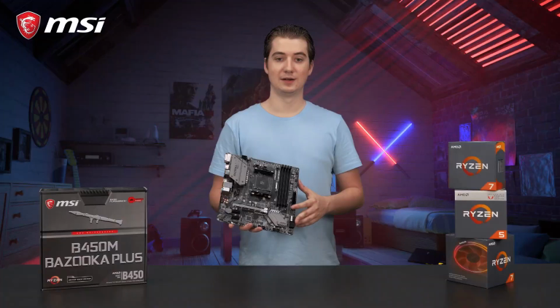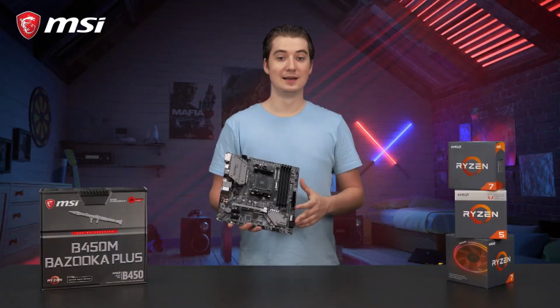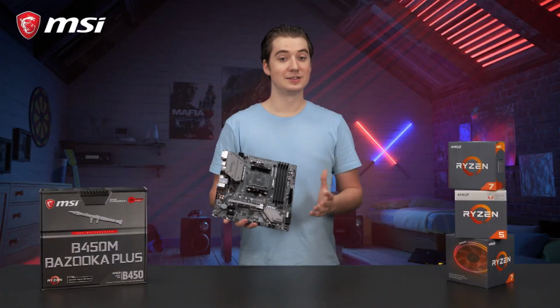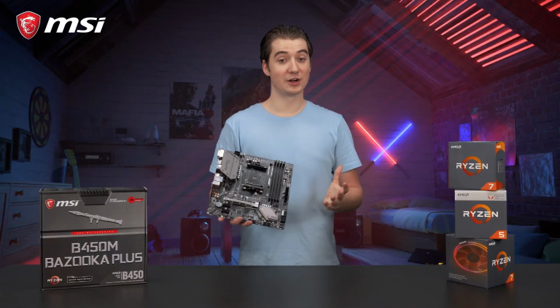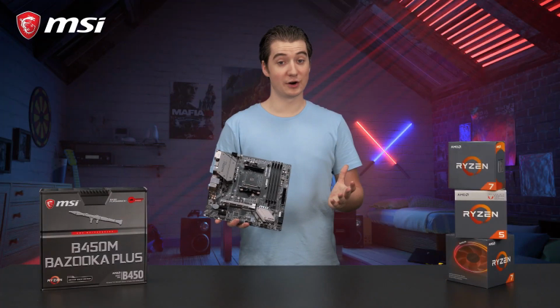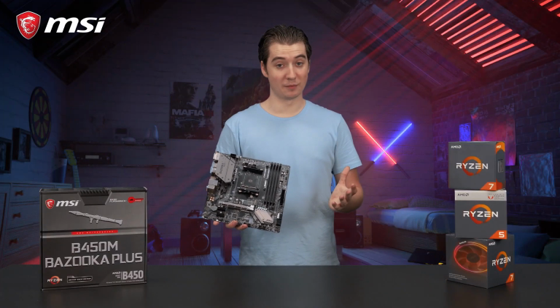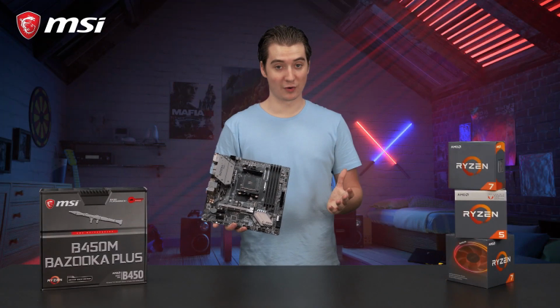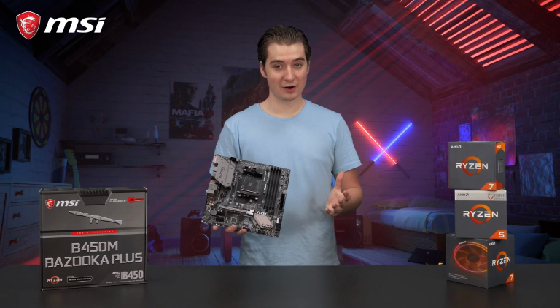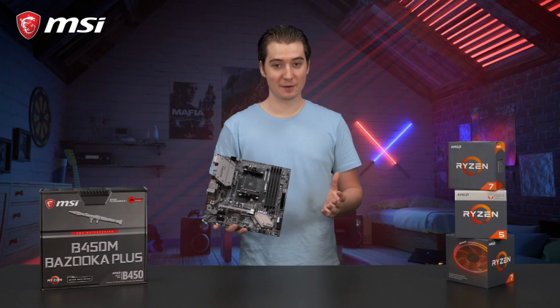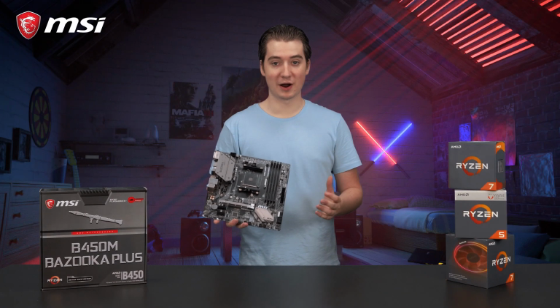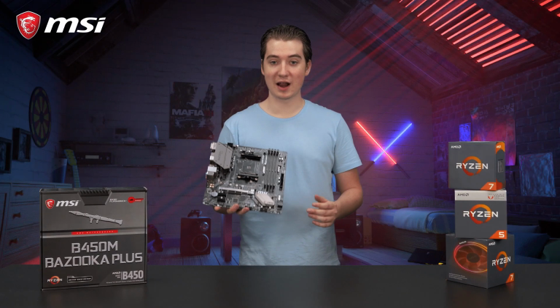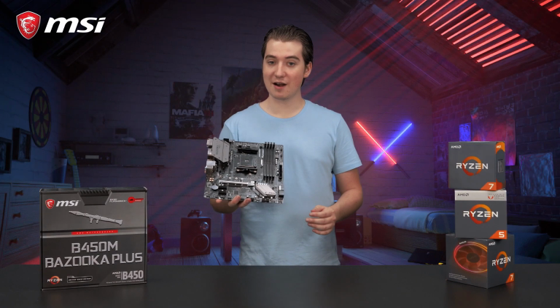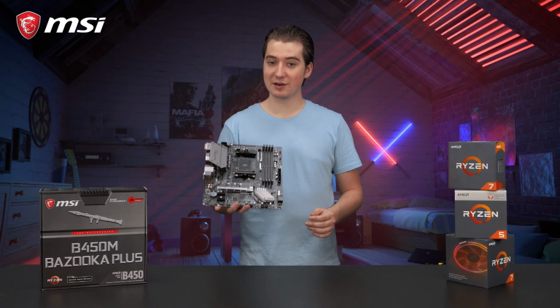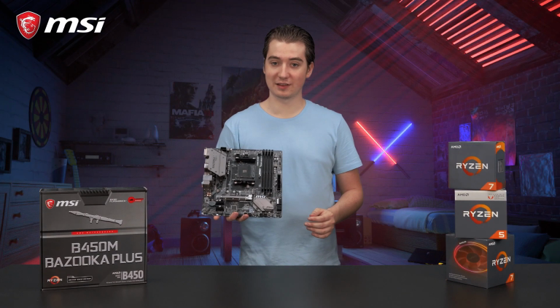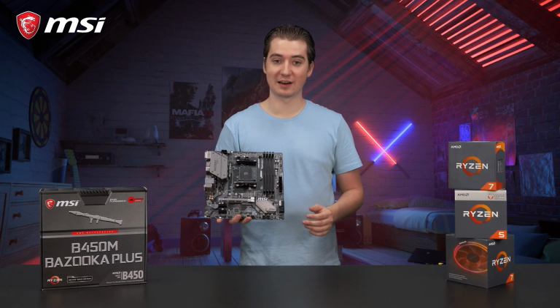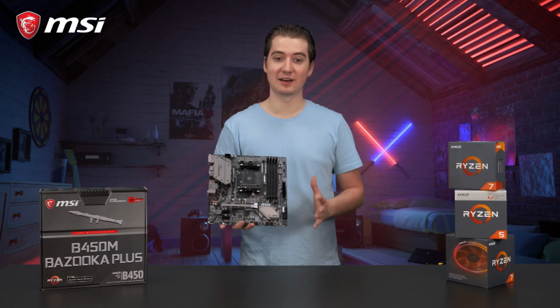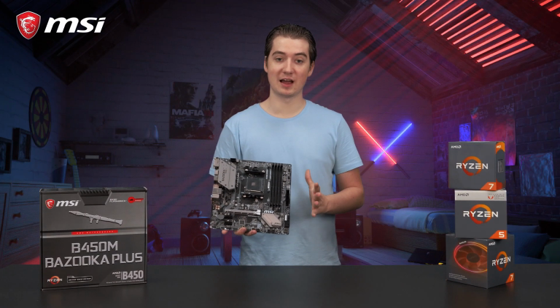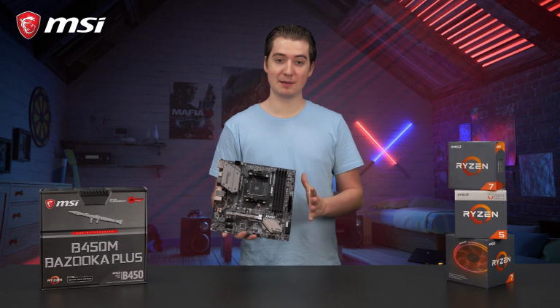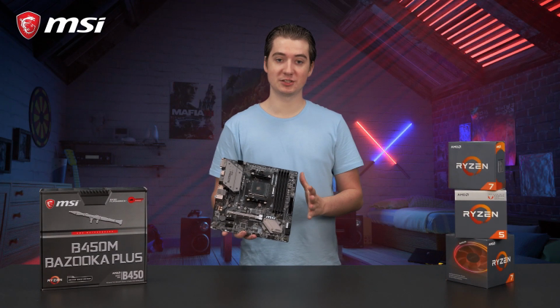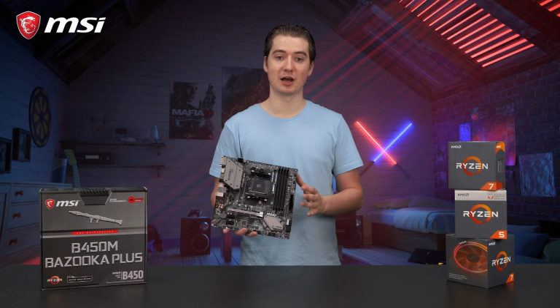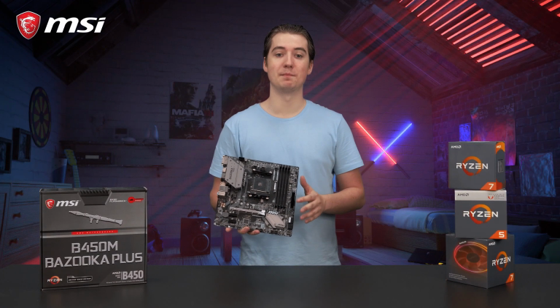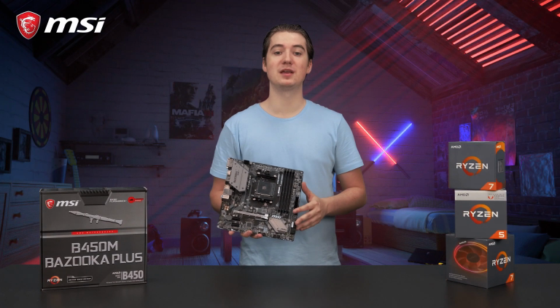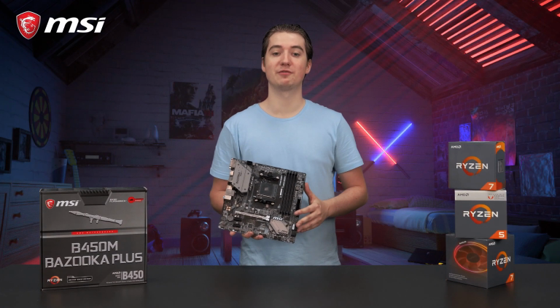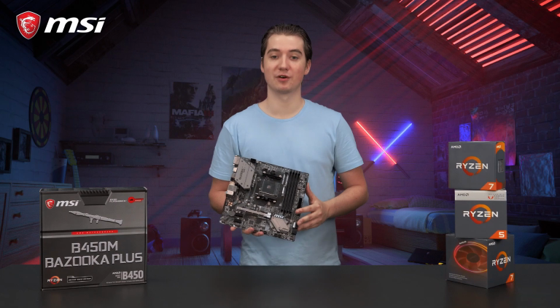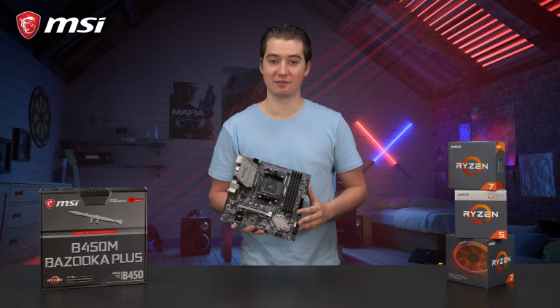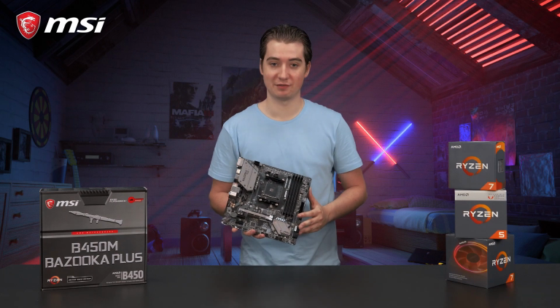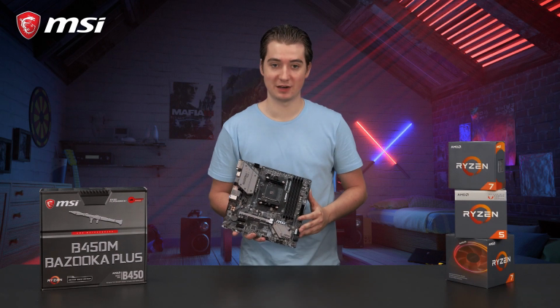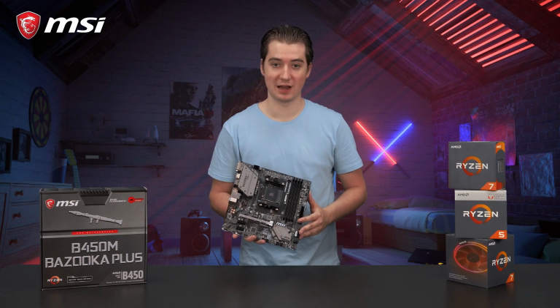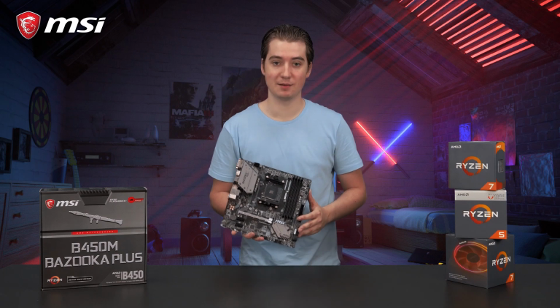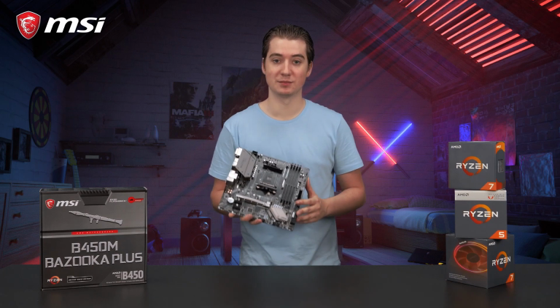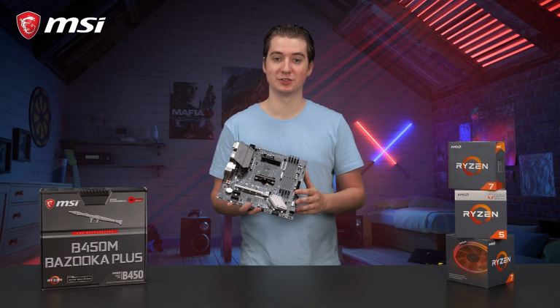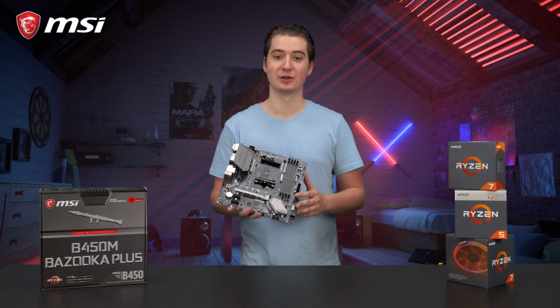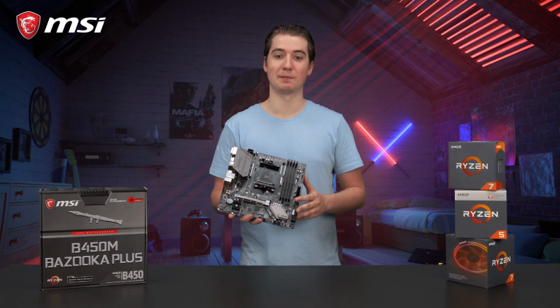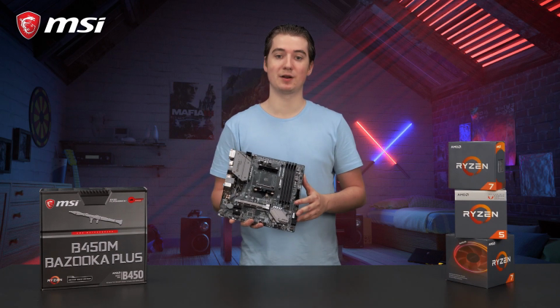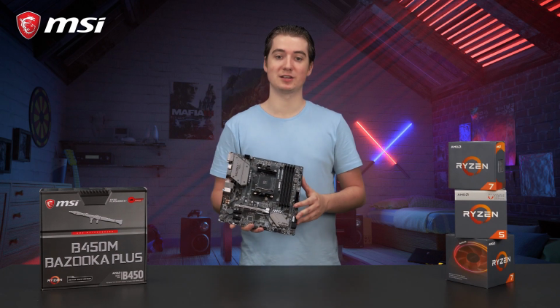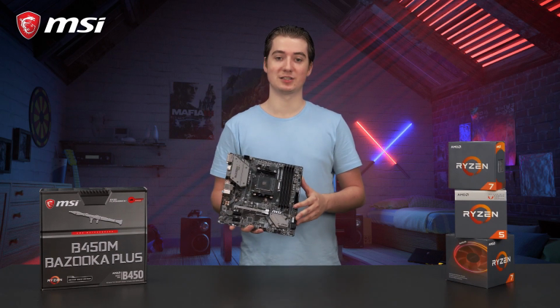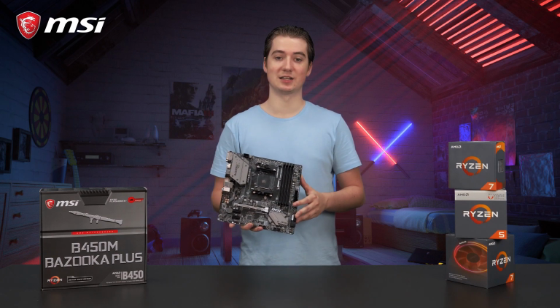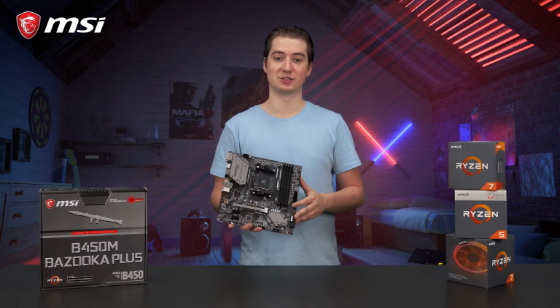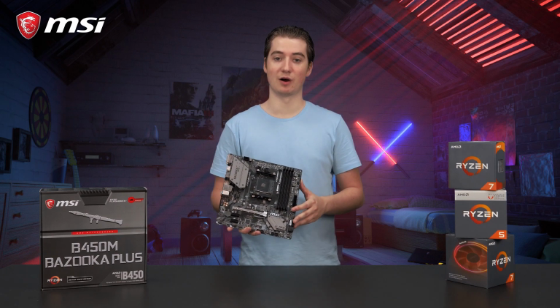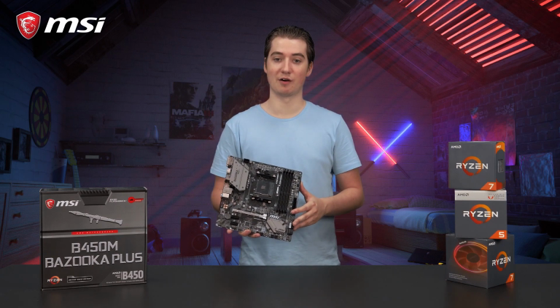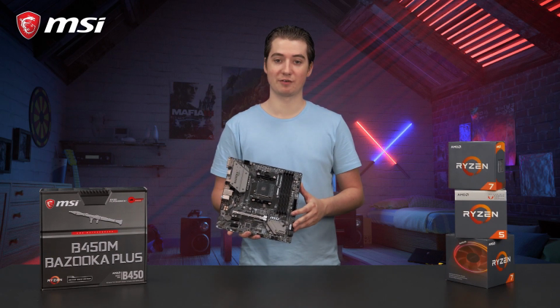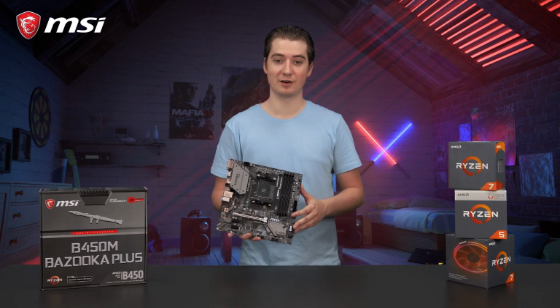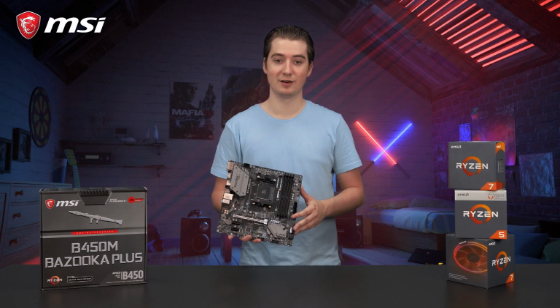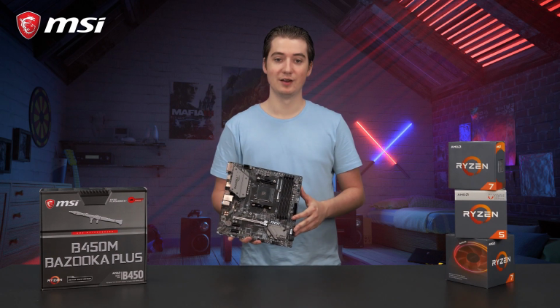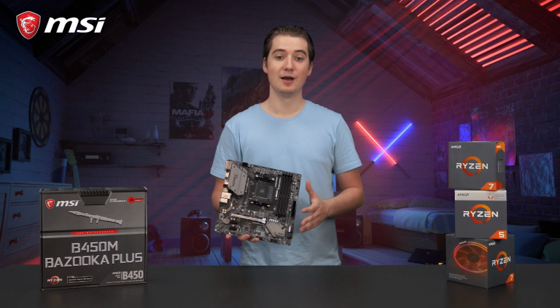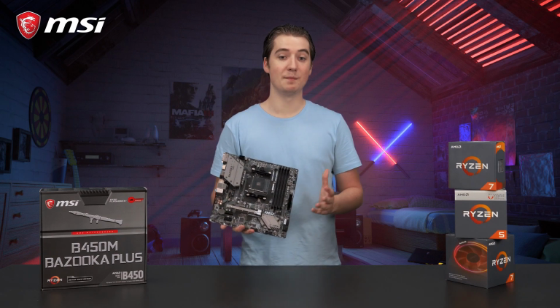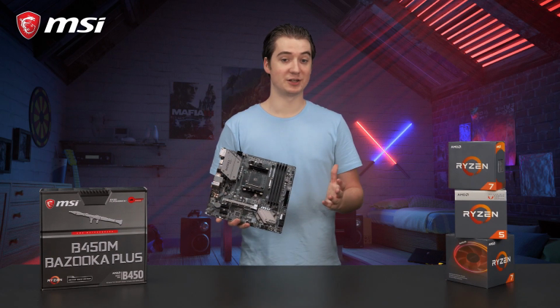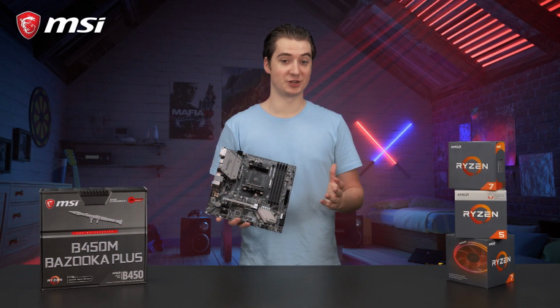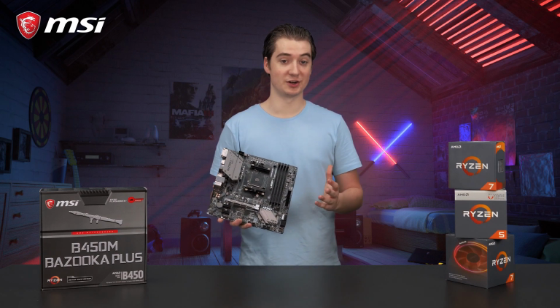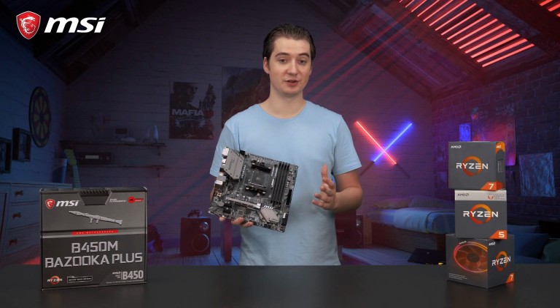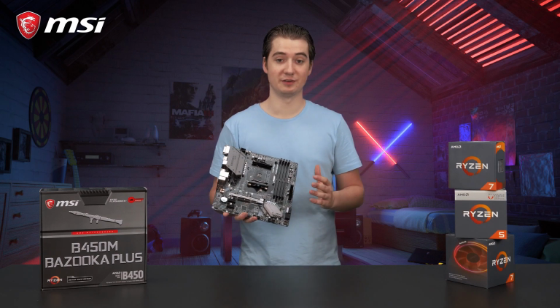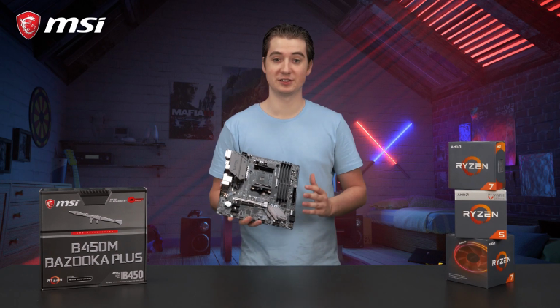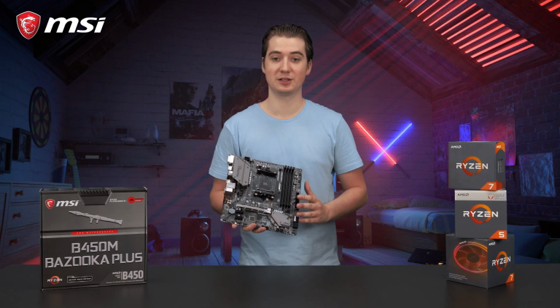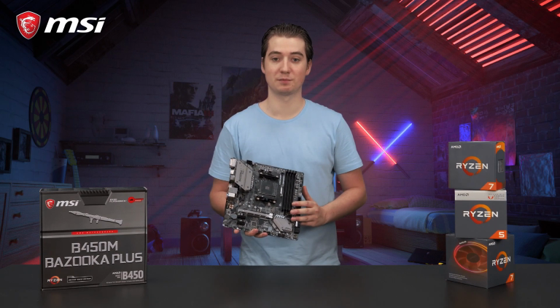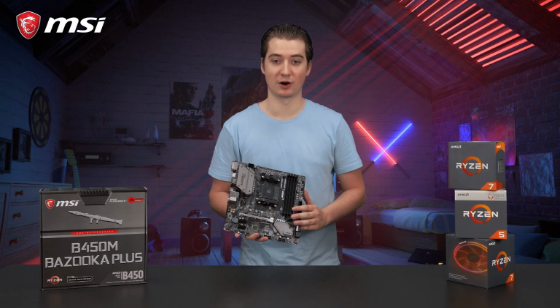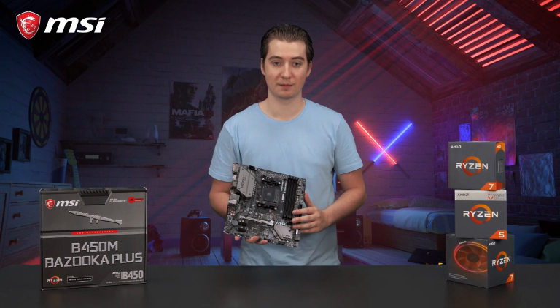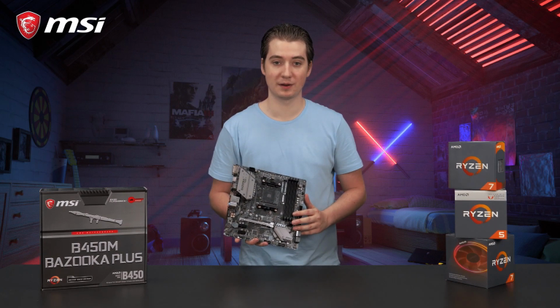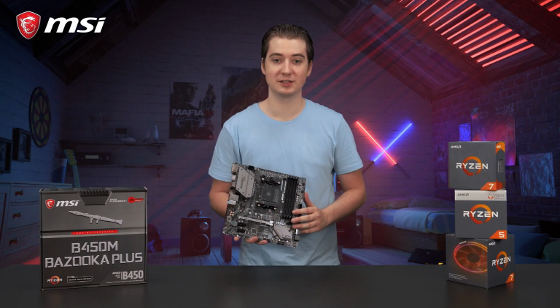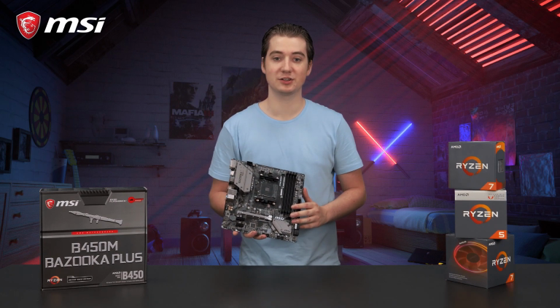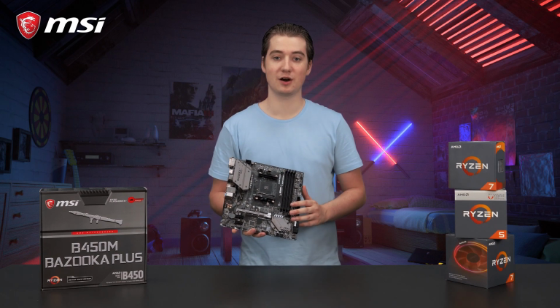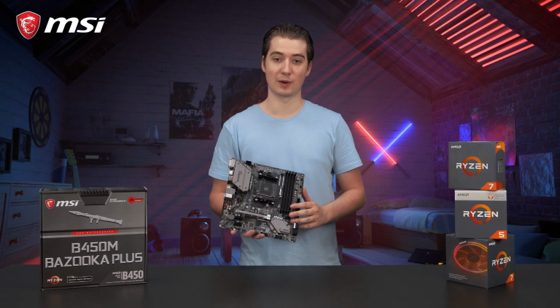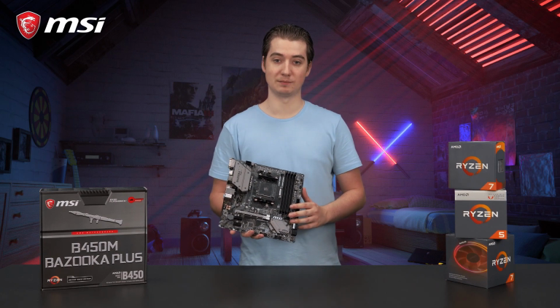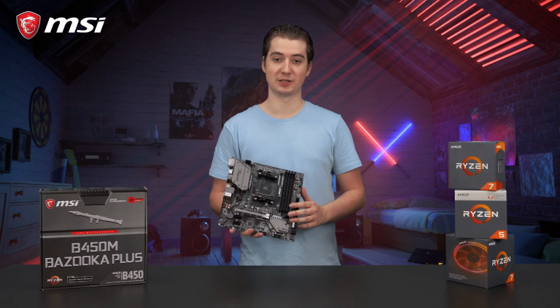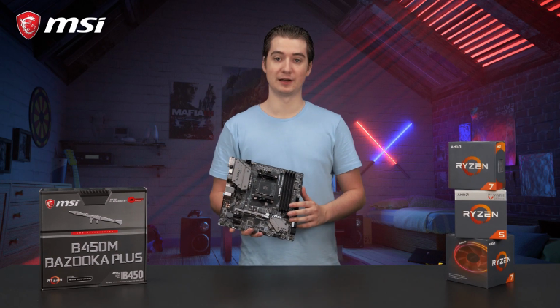To learn more about everything the MSI B450M Bazooka Plus has to offer, make sure to visit the product page on our website.